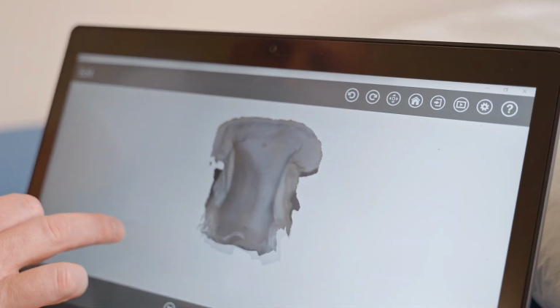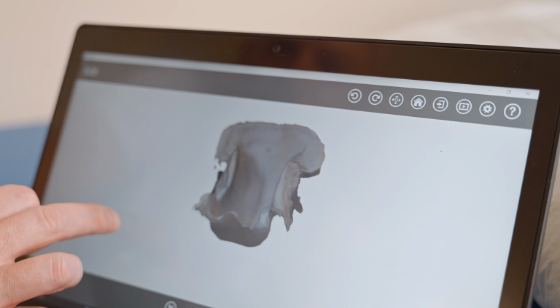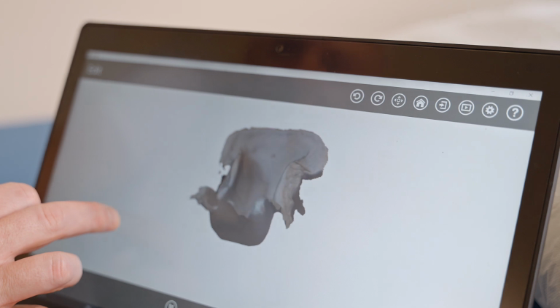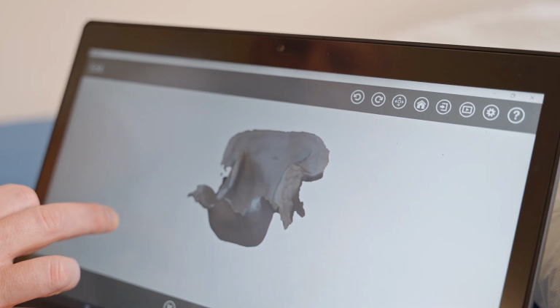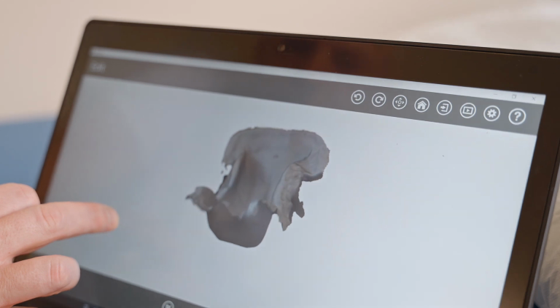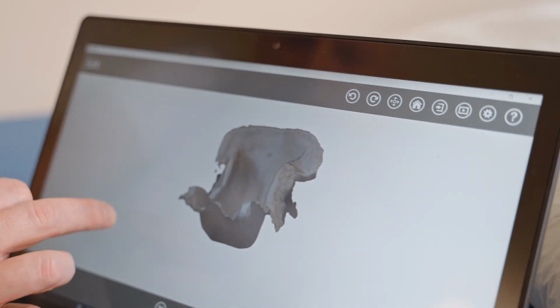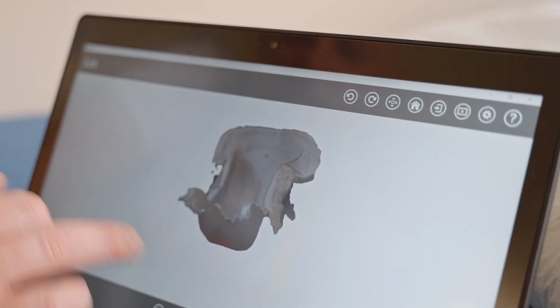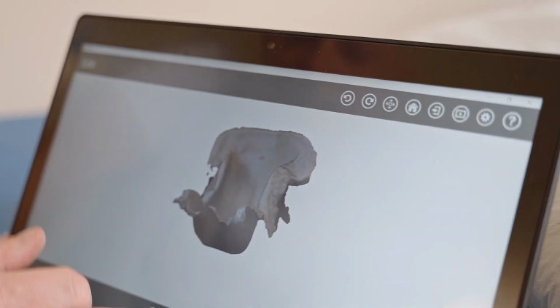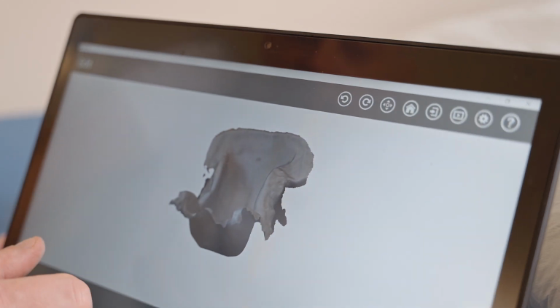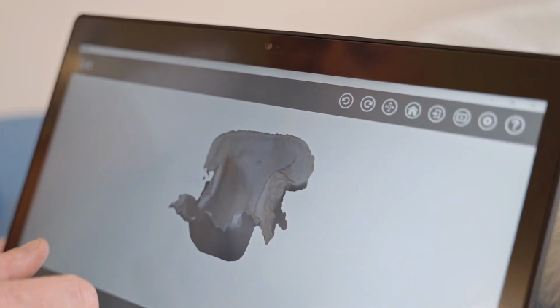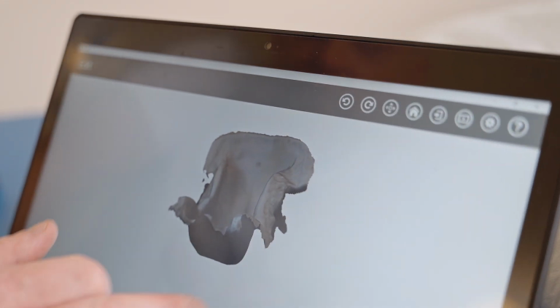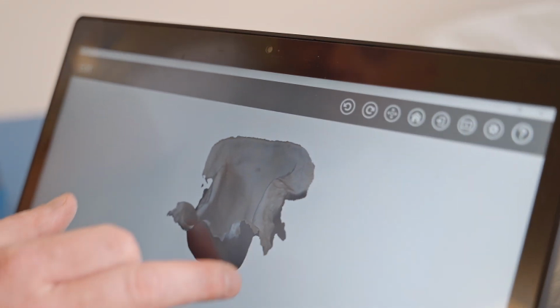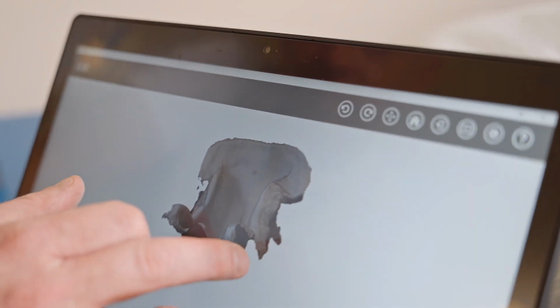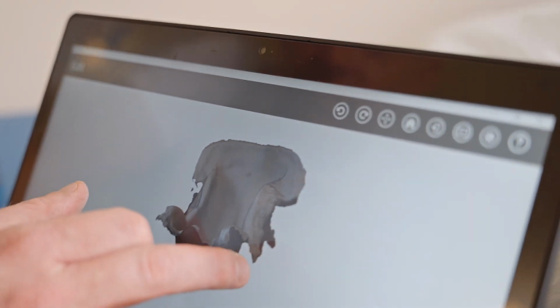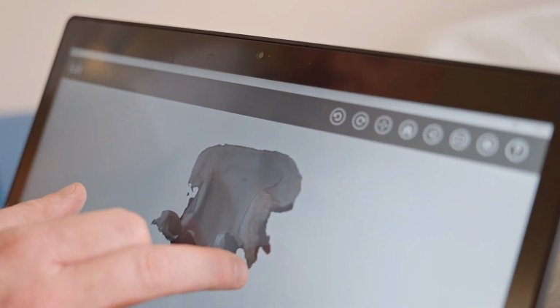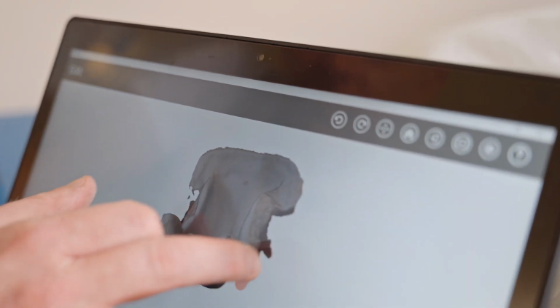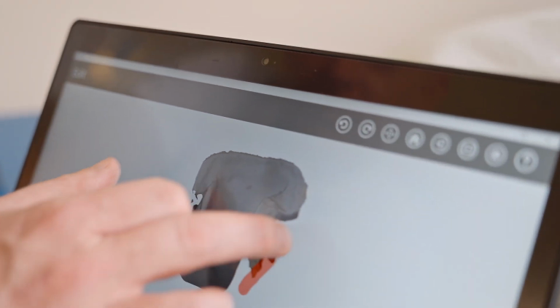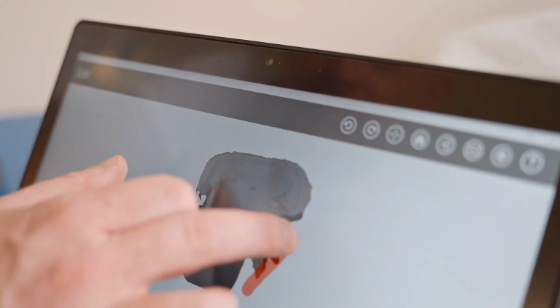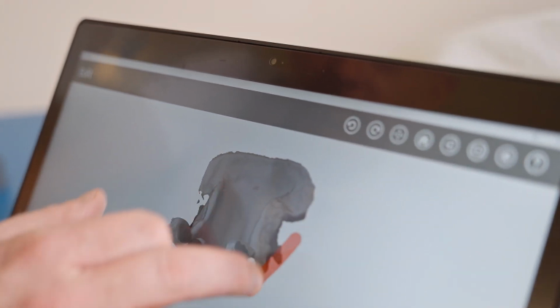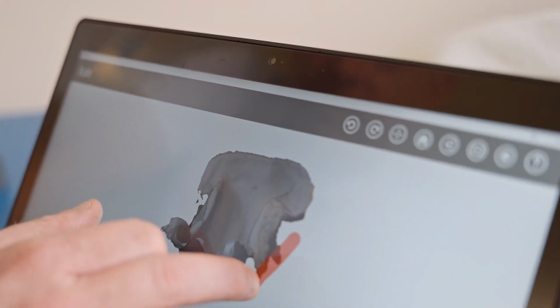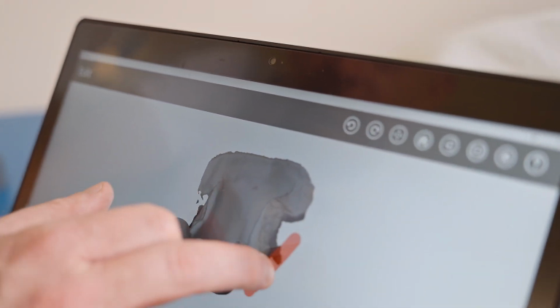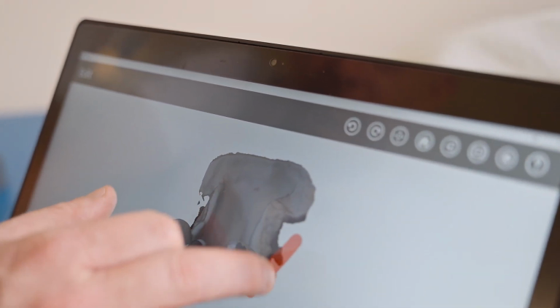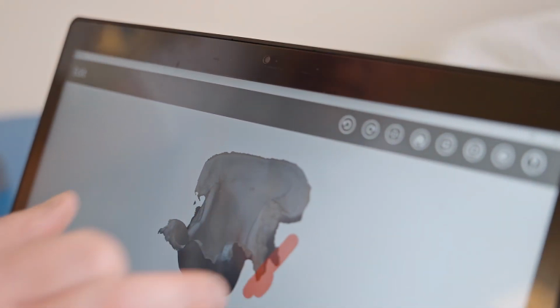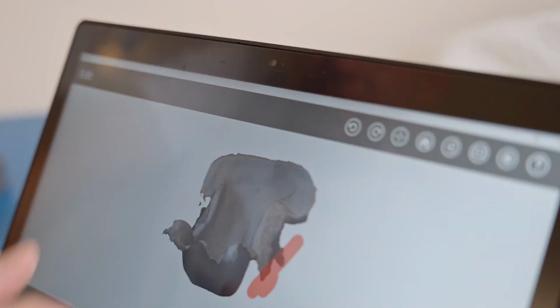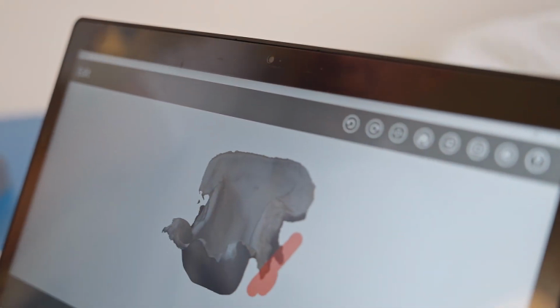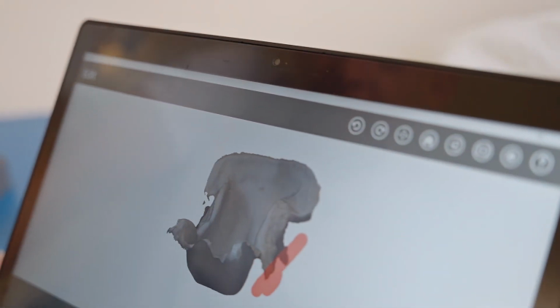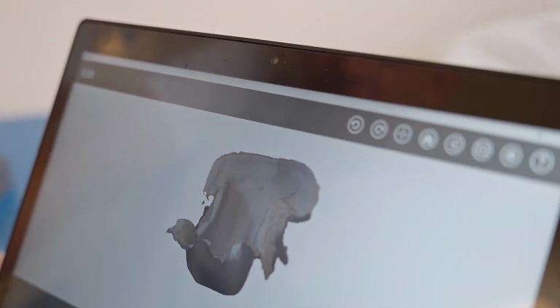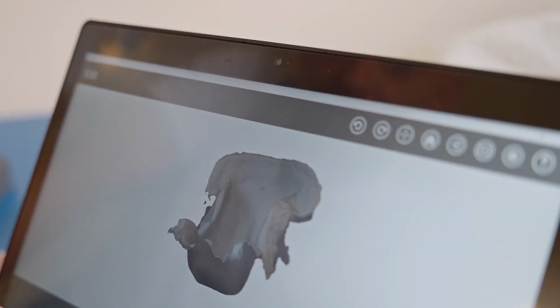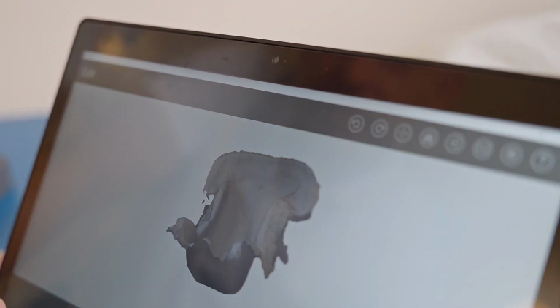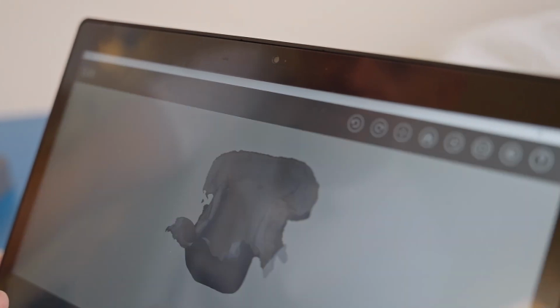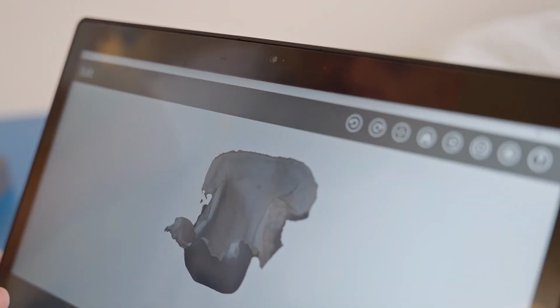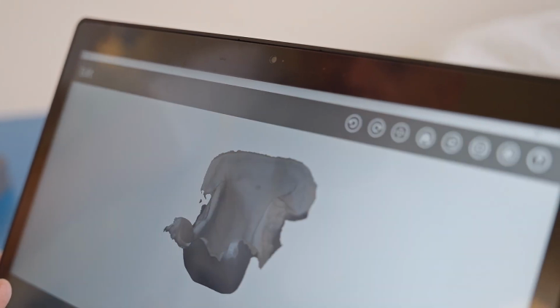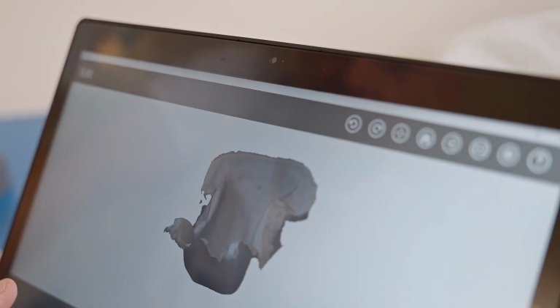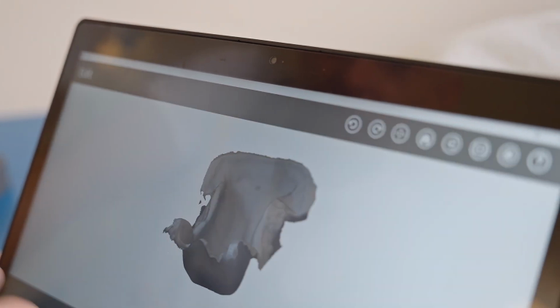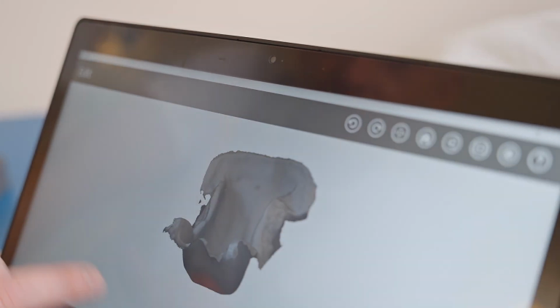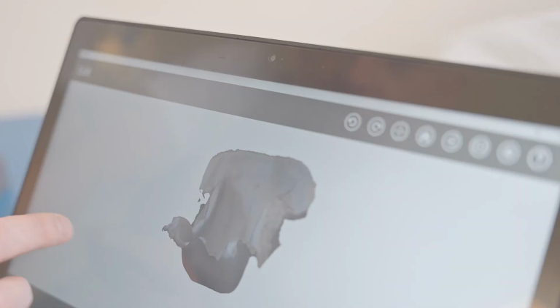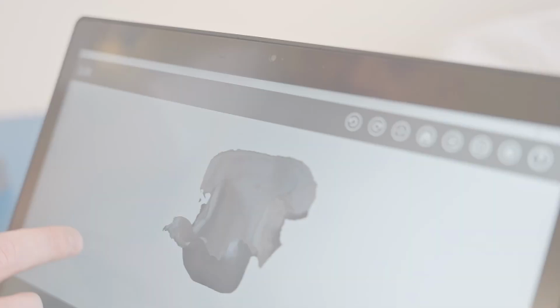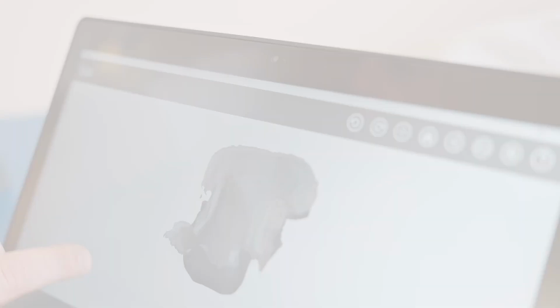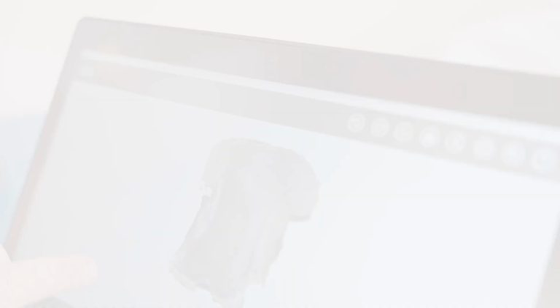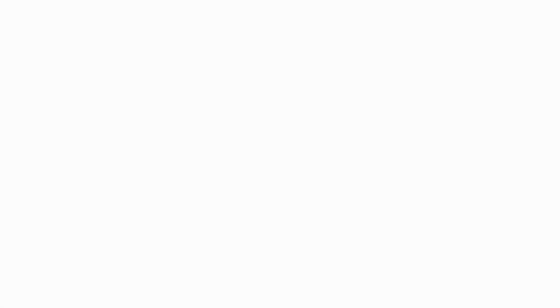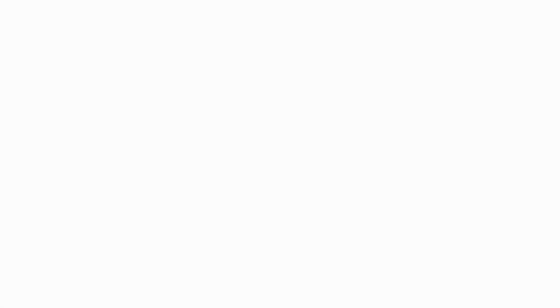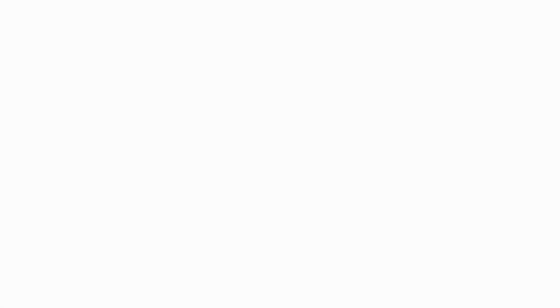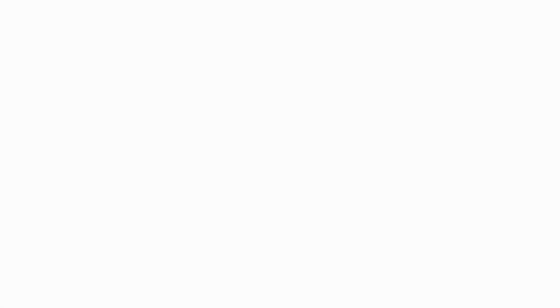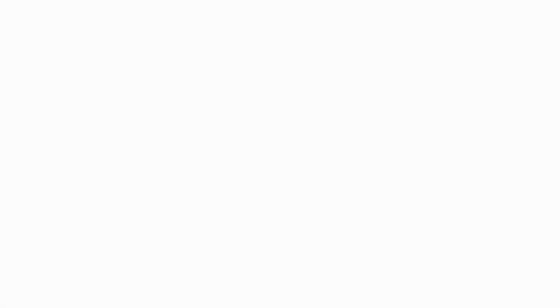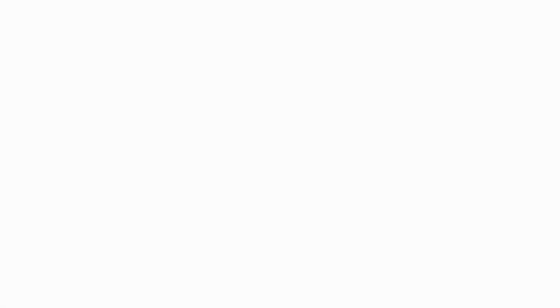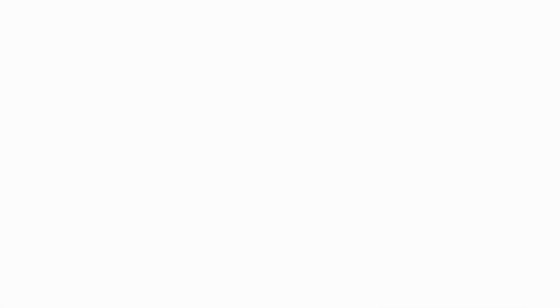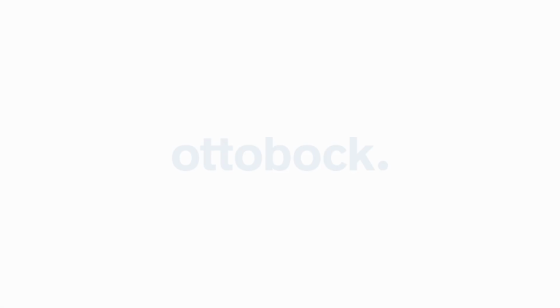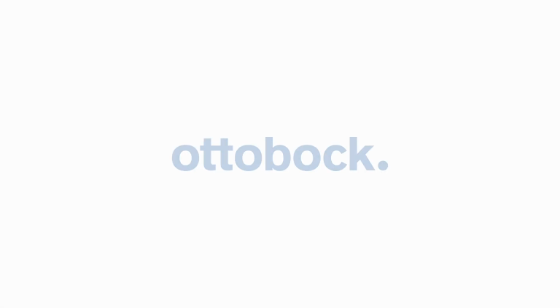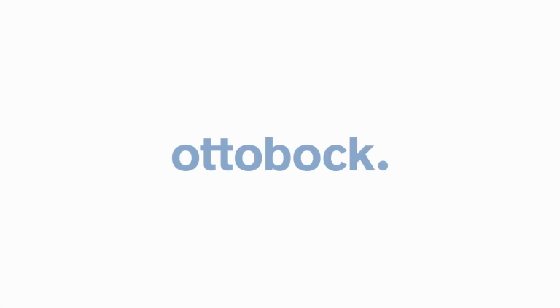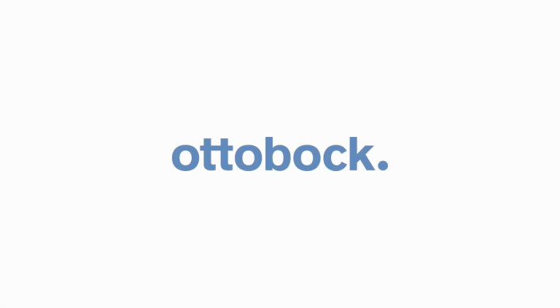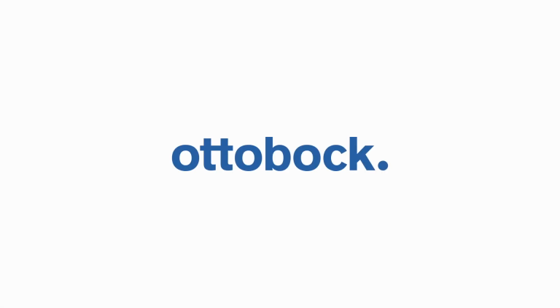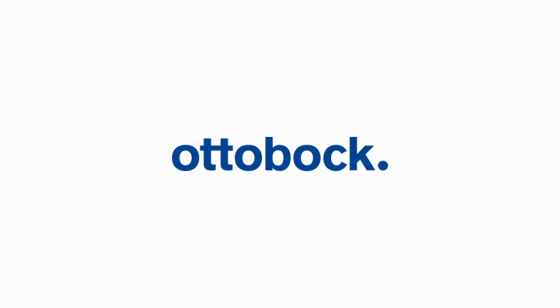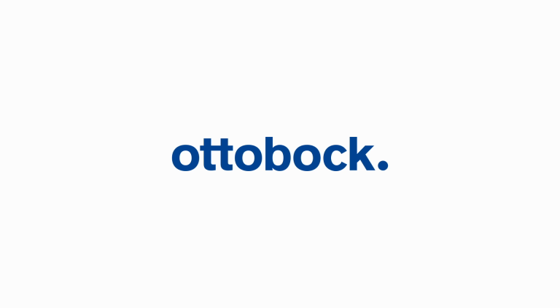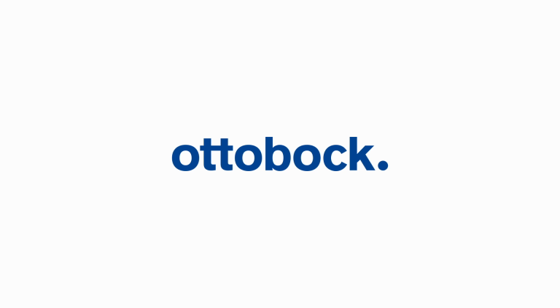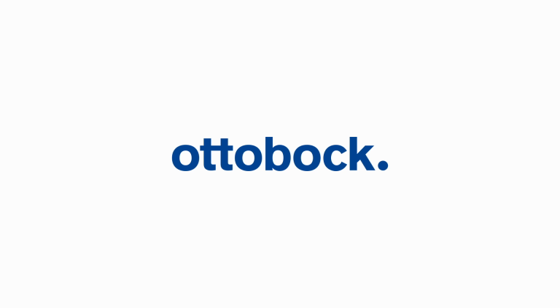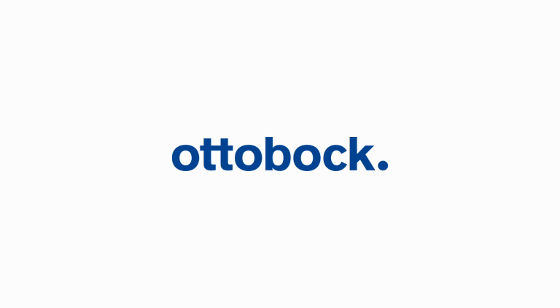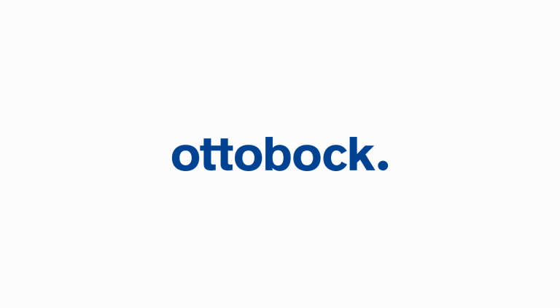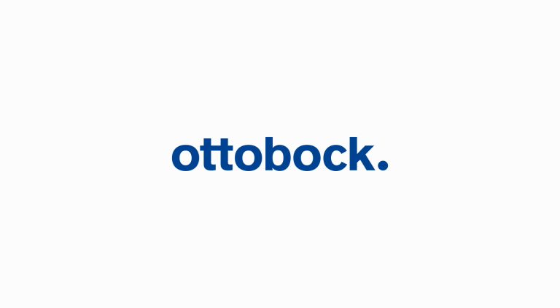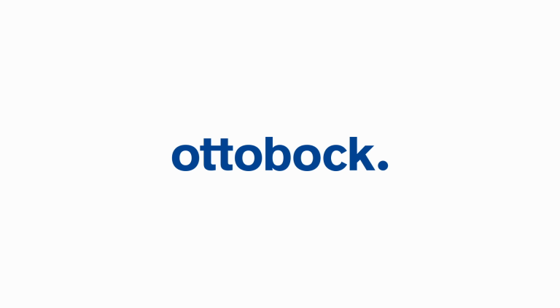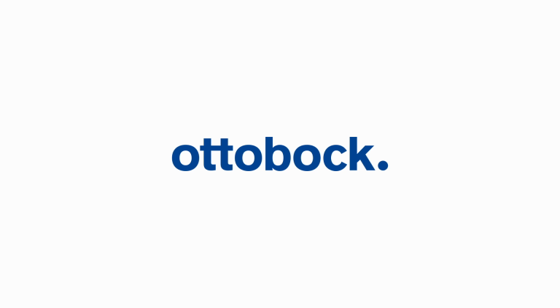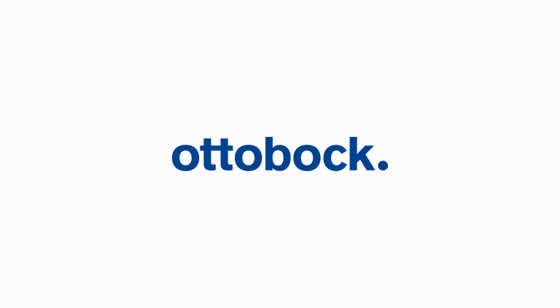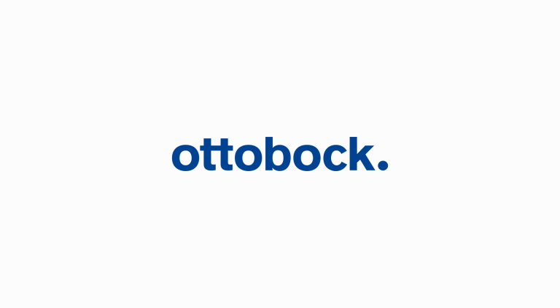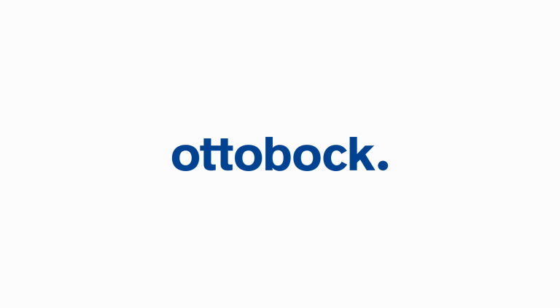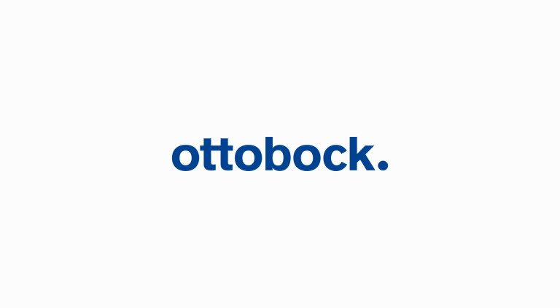There are six main steps for producing a custom seat from Ottobock.